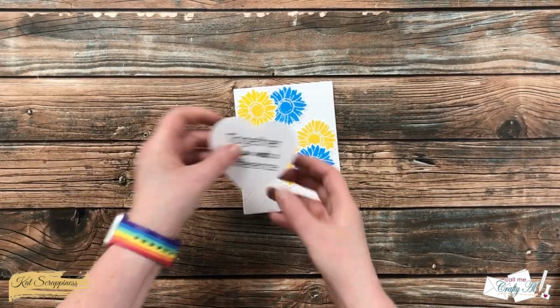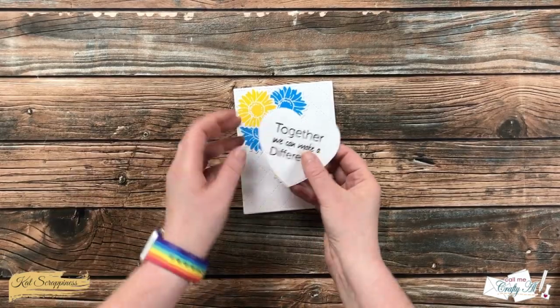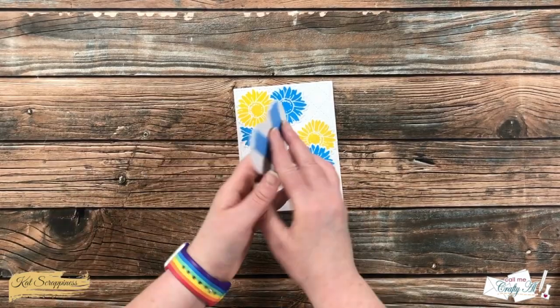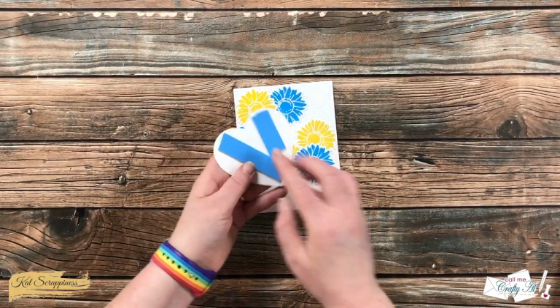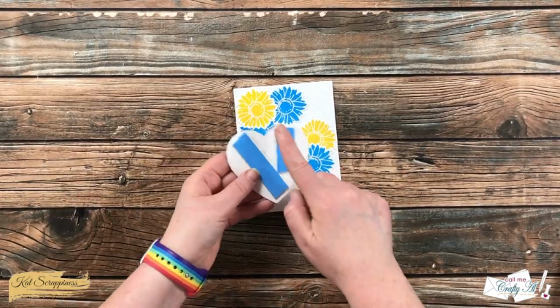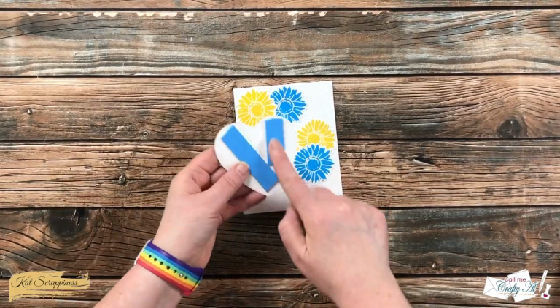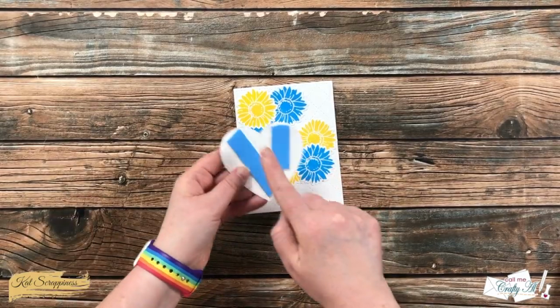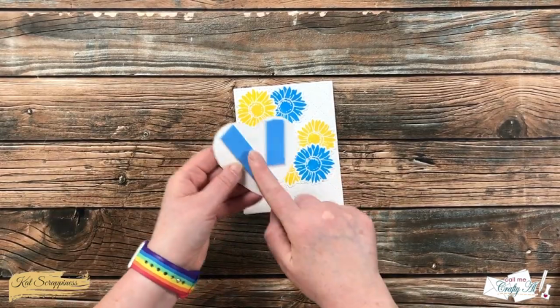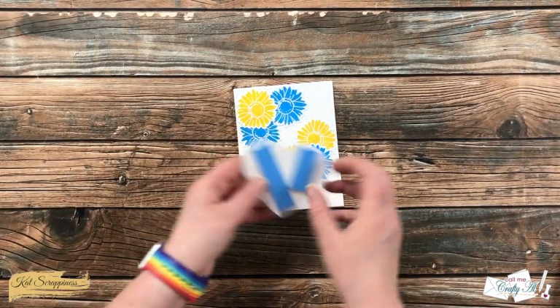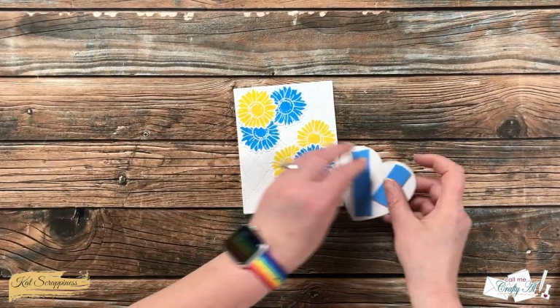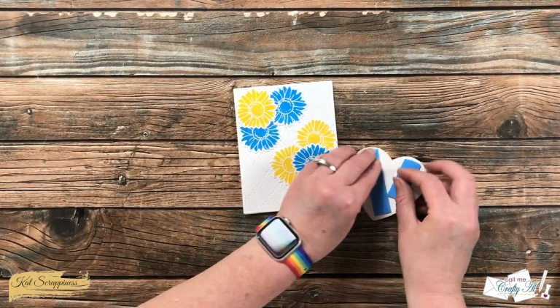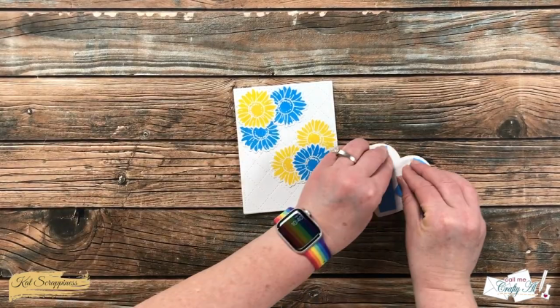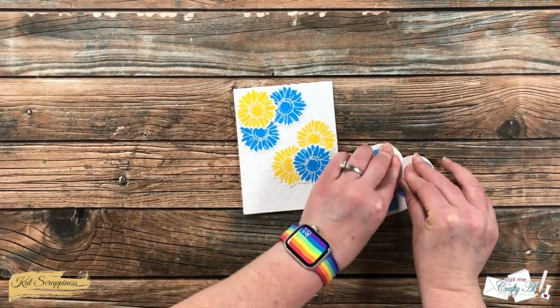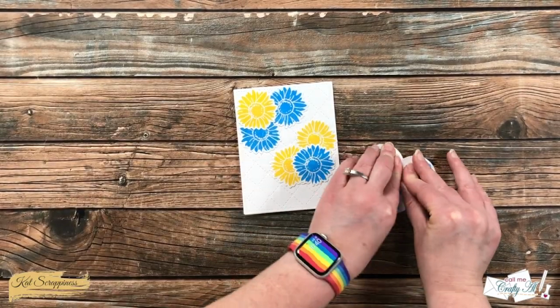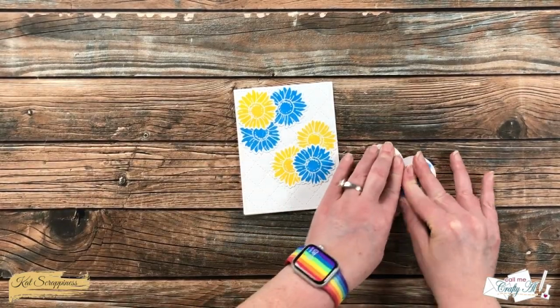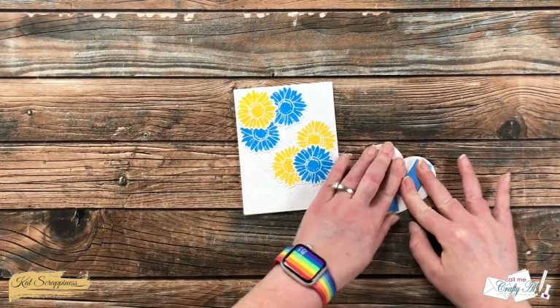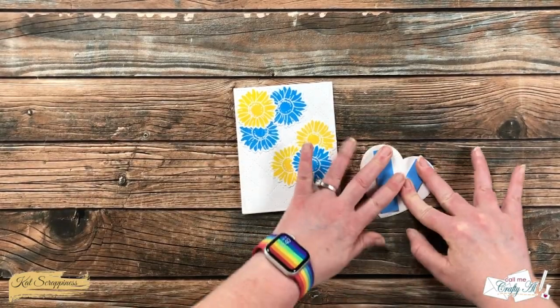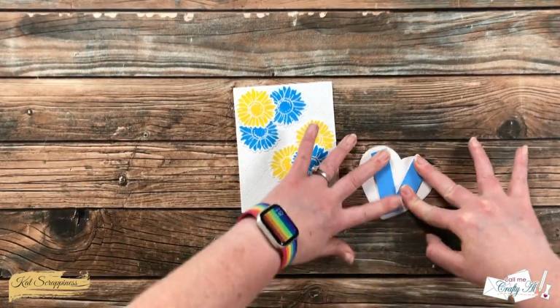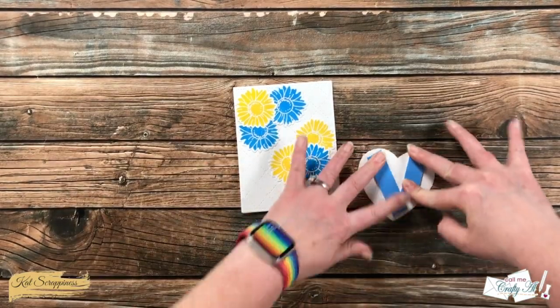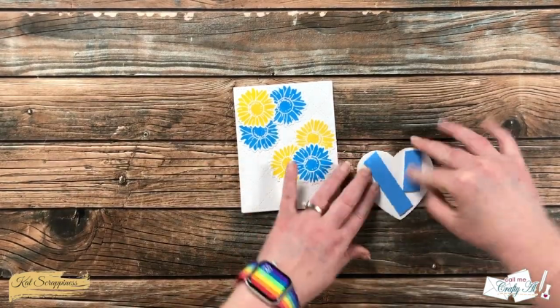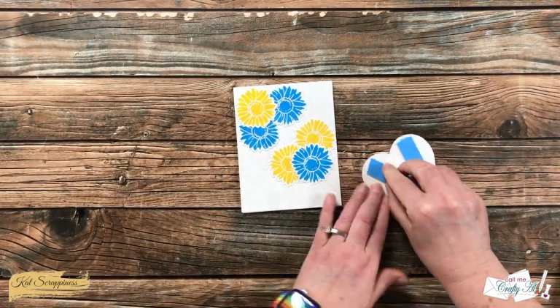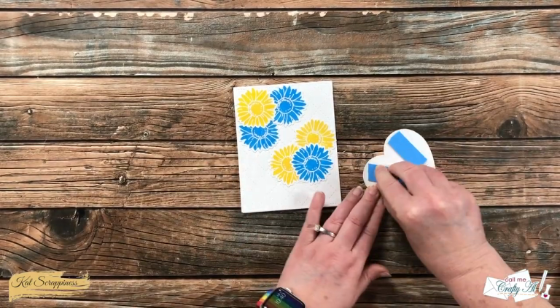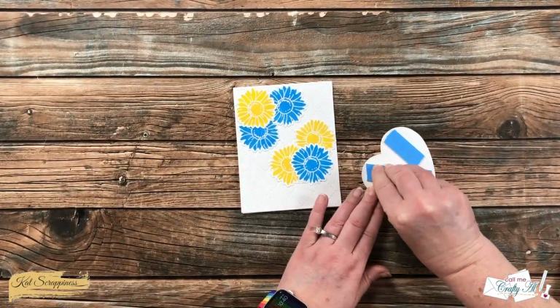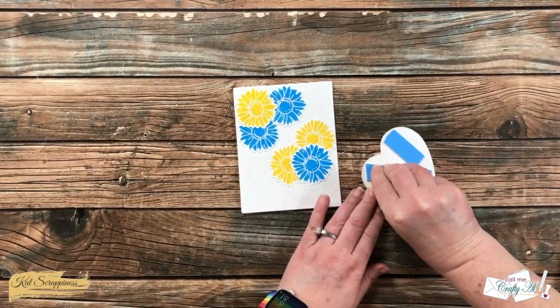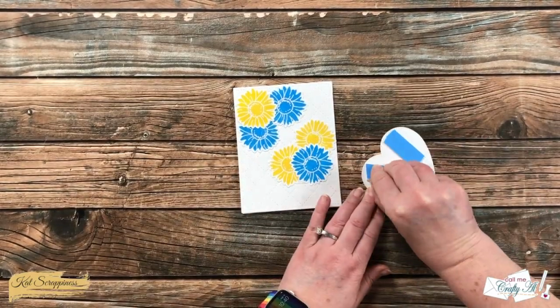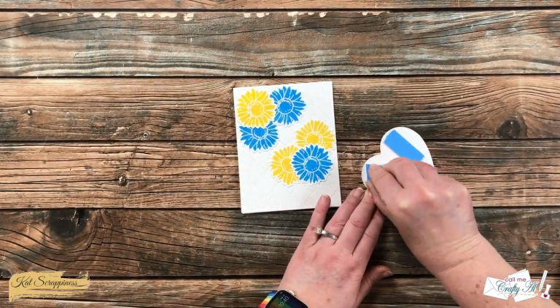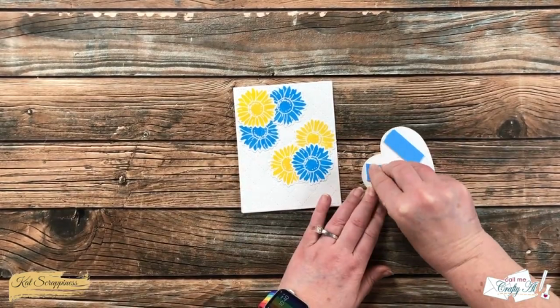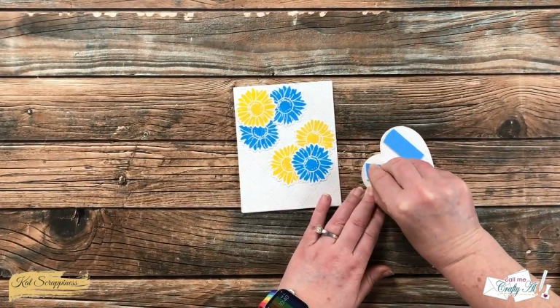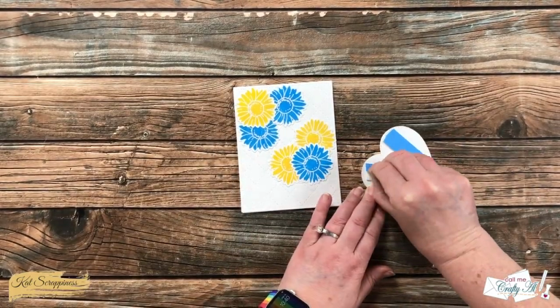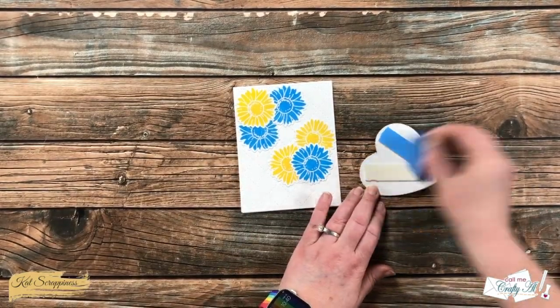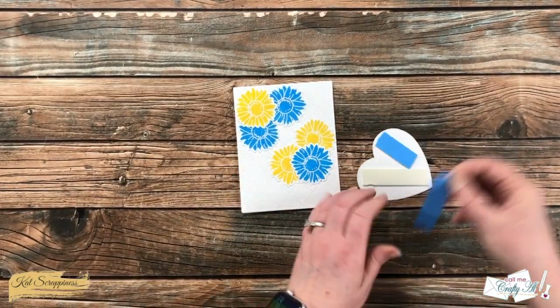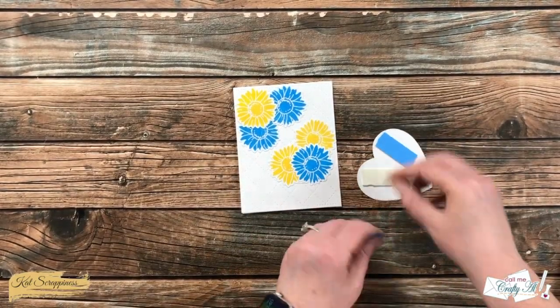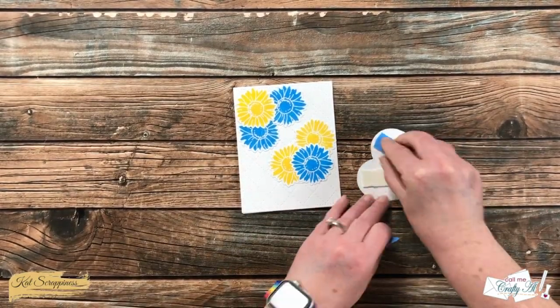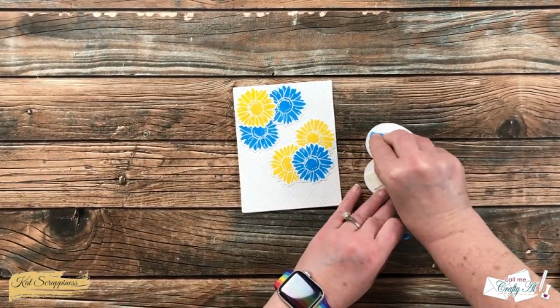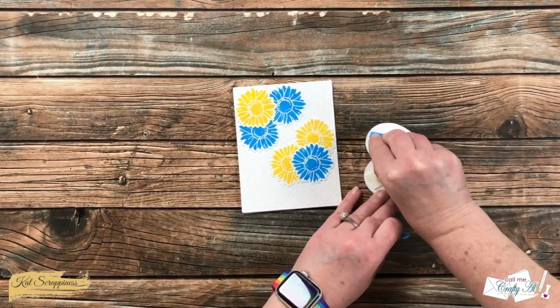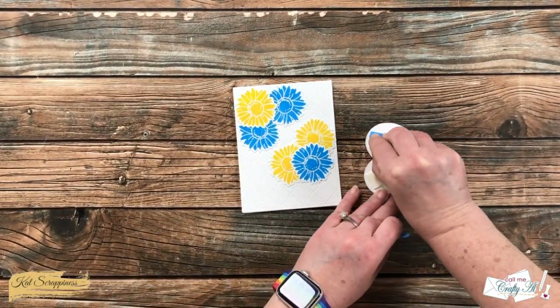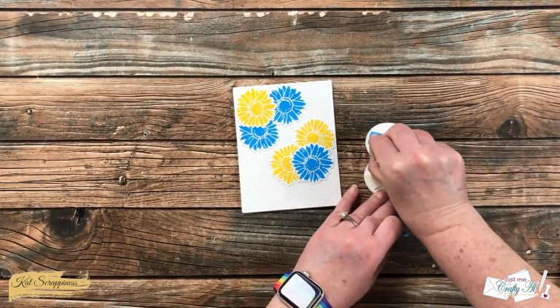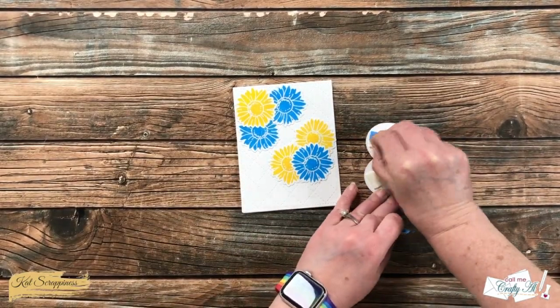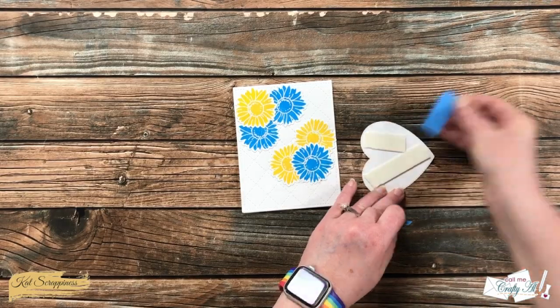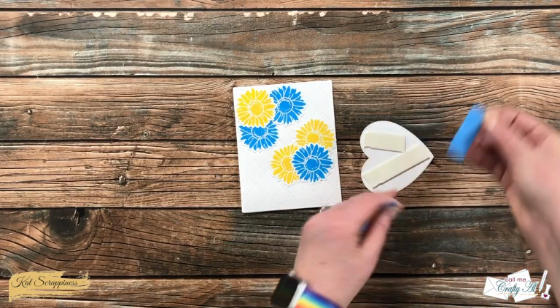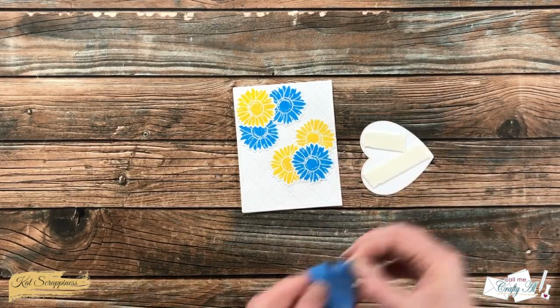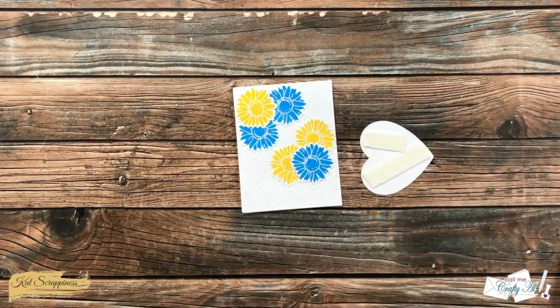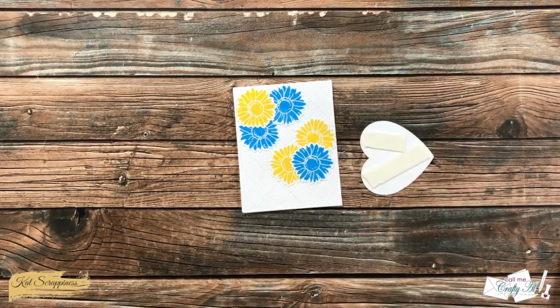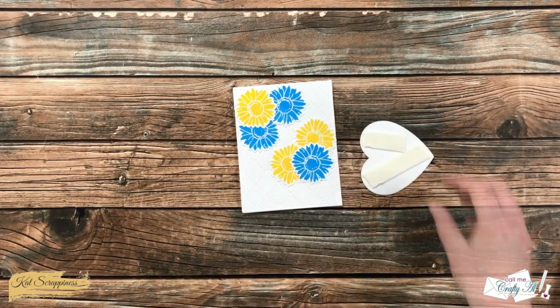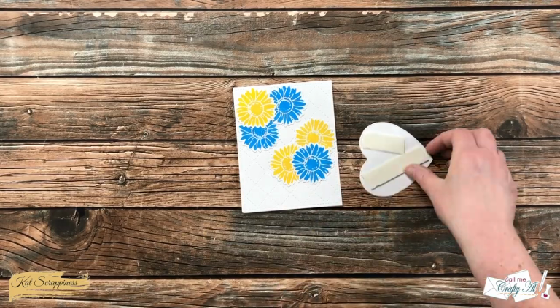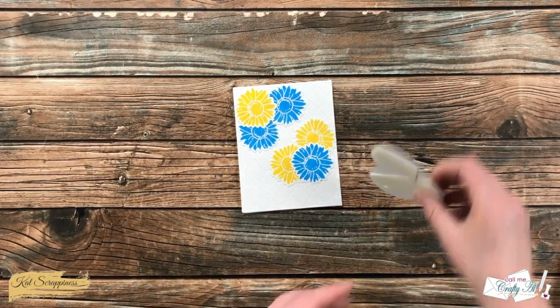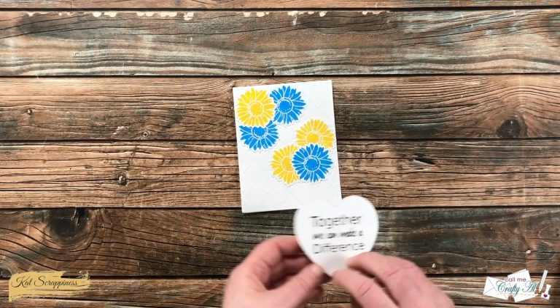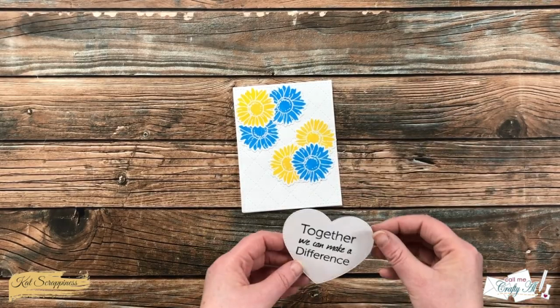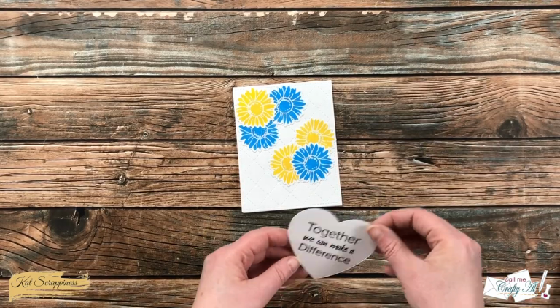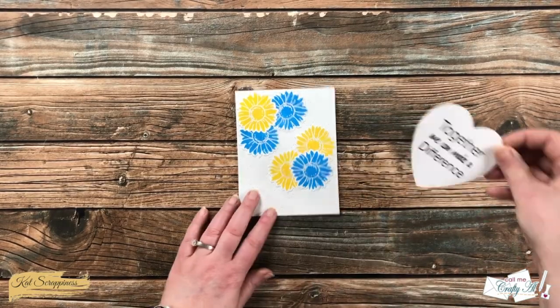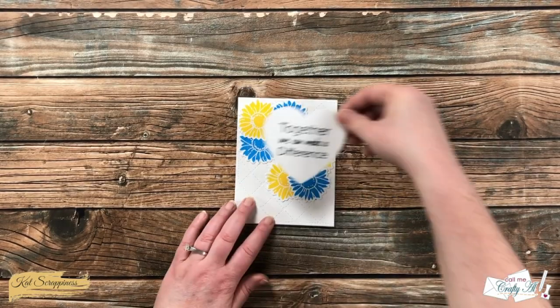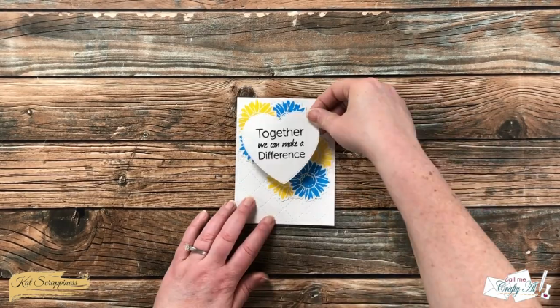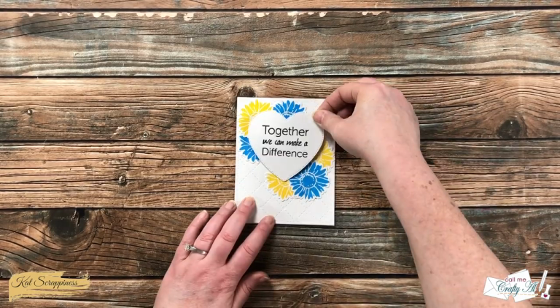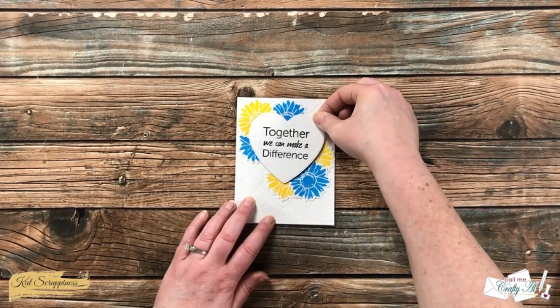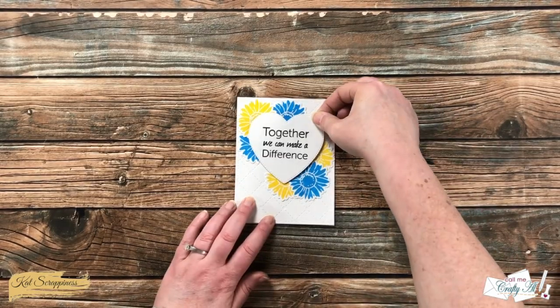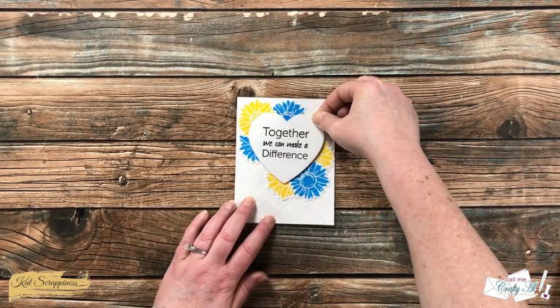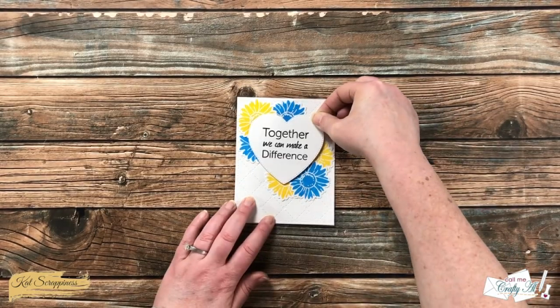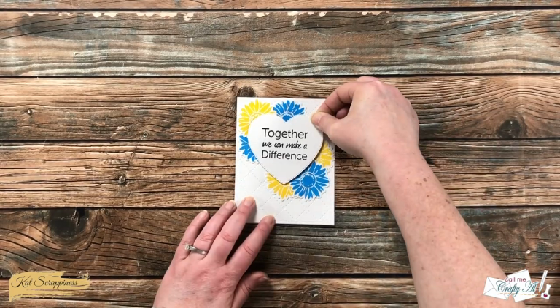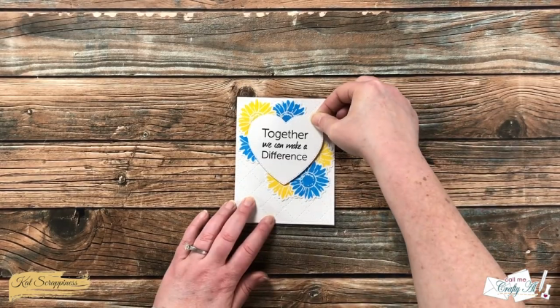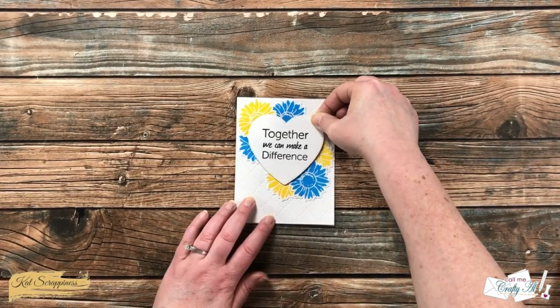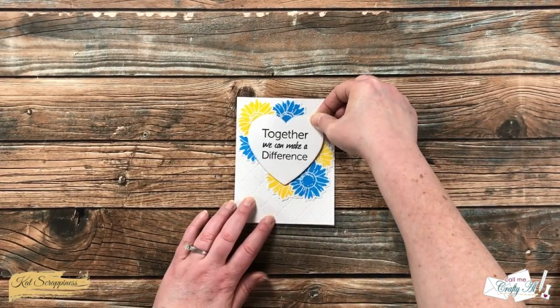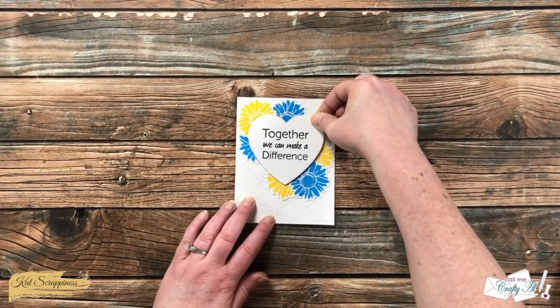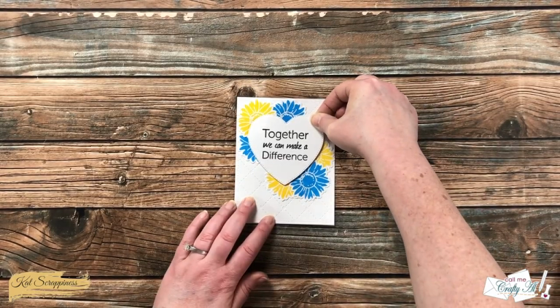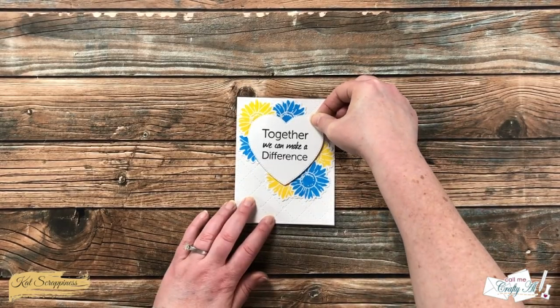While the flowers were drying off camera, I added some foam tape to the back of my heart so that when it went onto the card there would be a little added dimension.